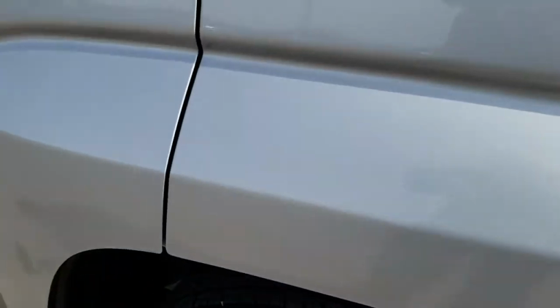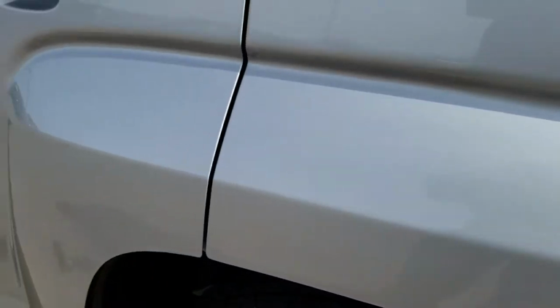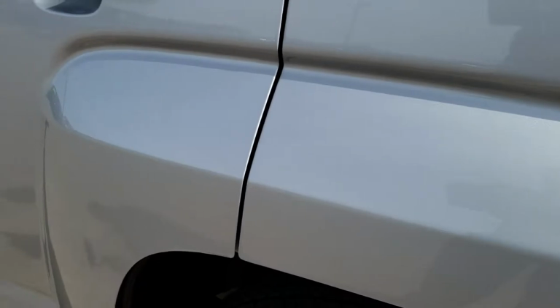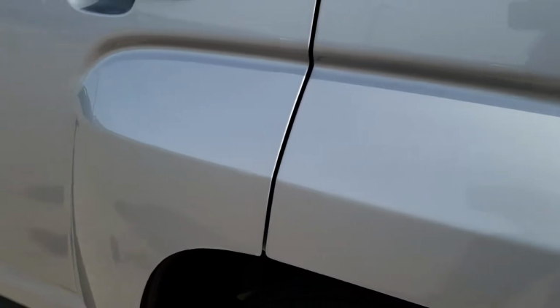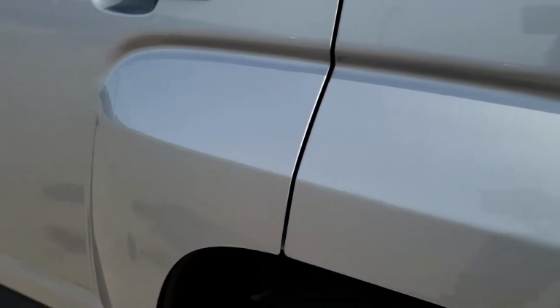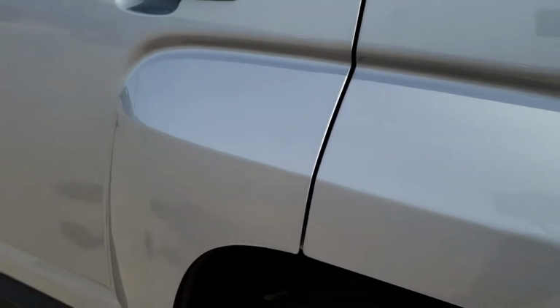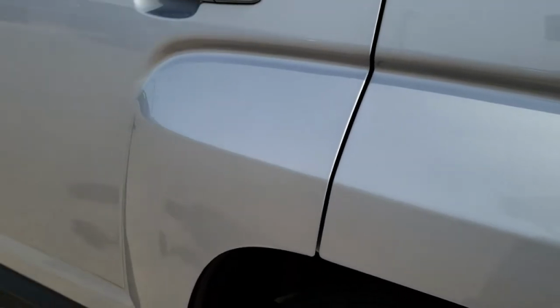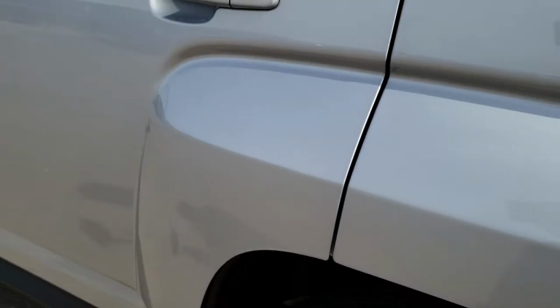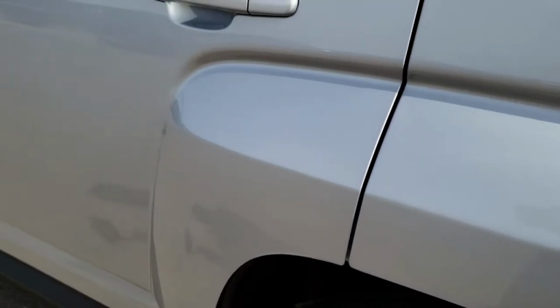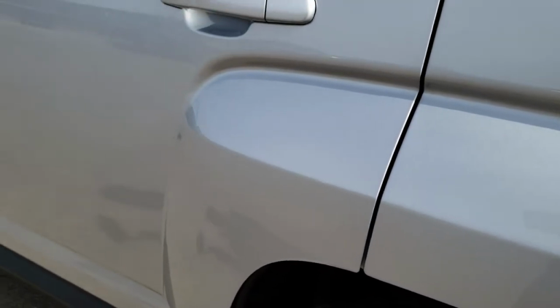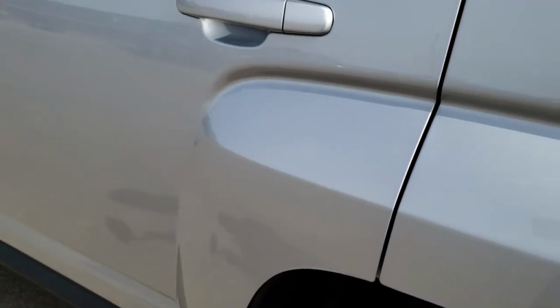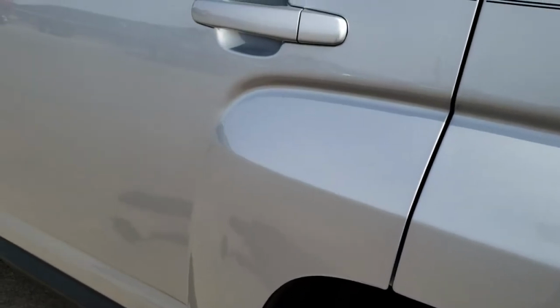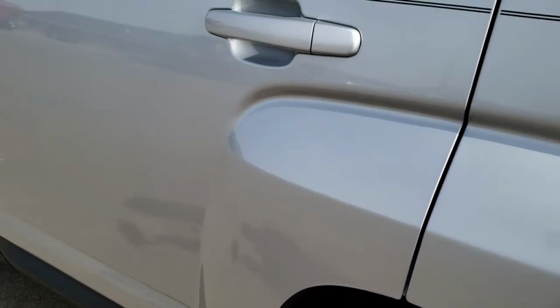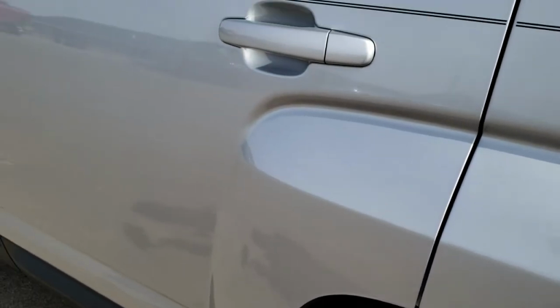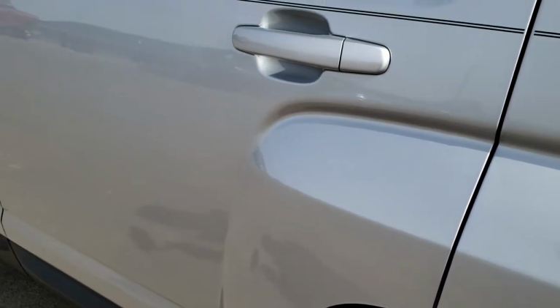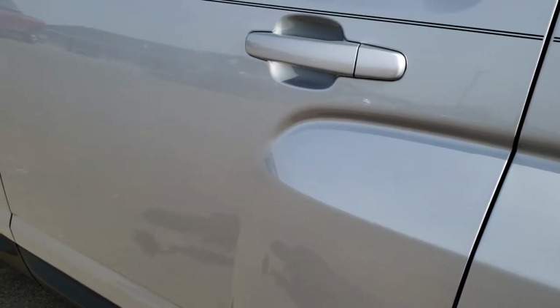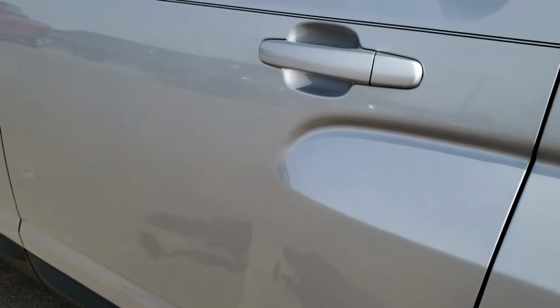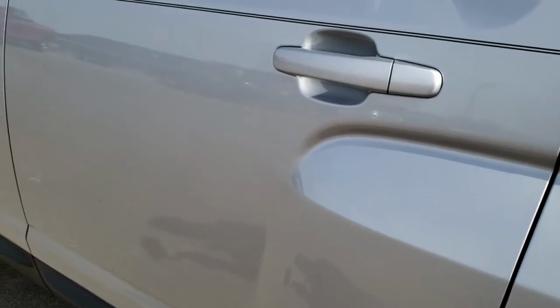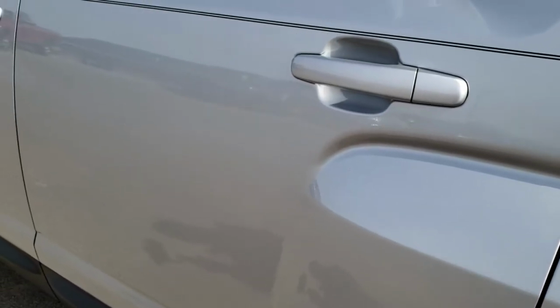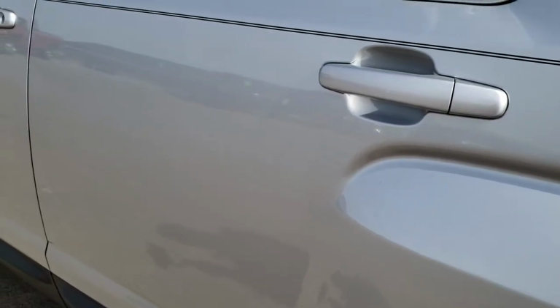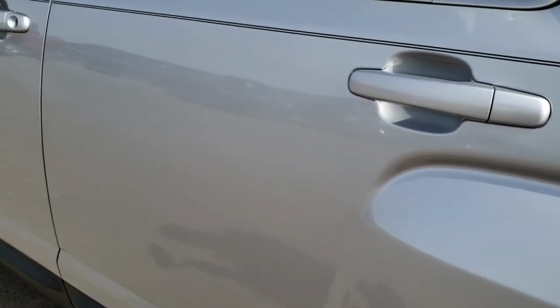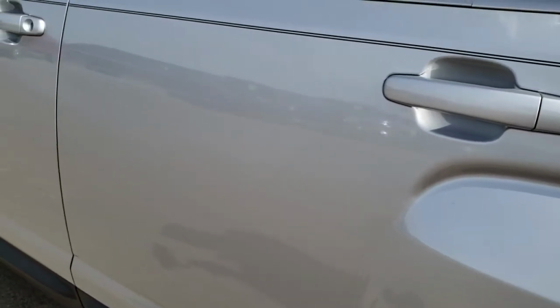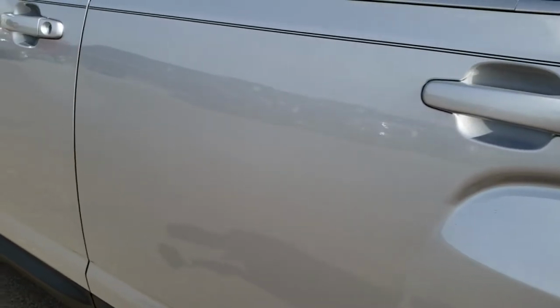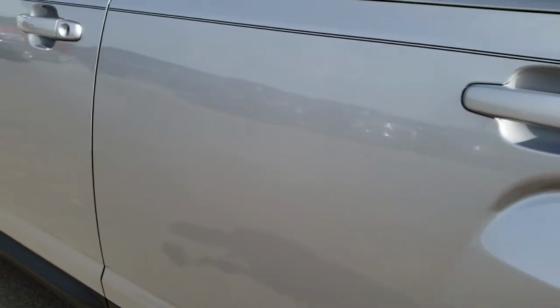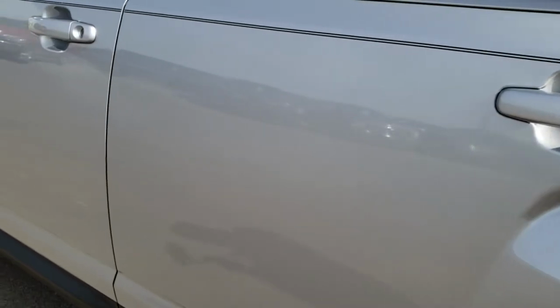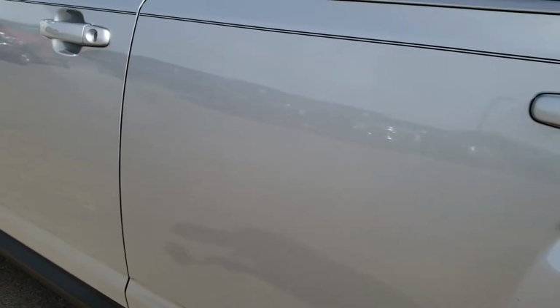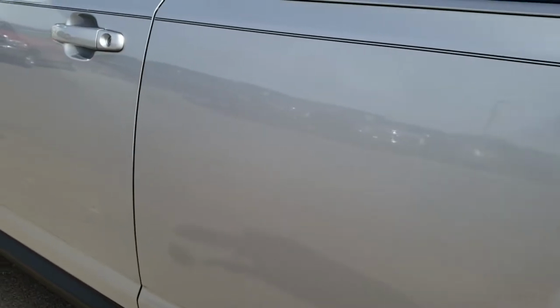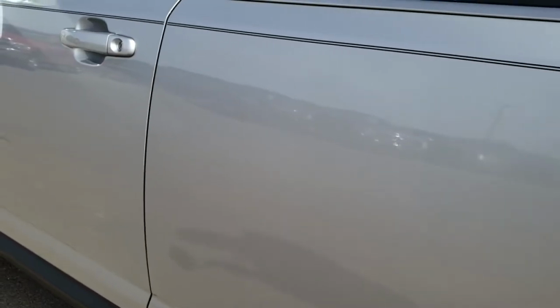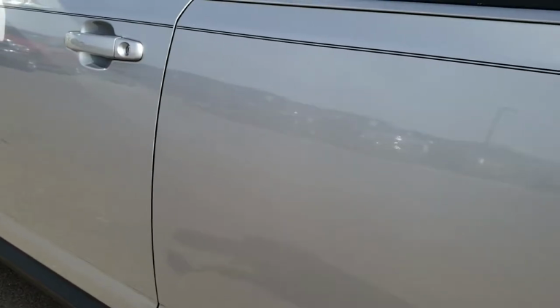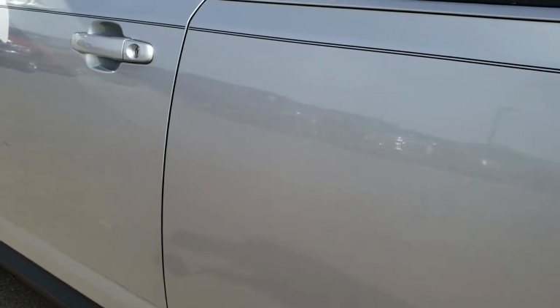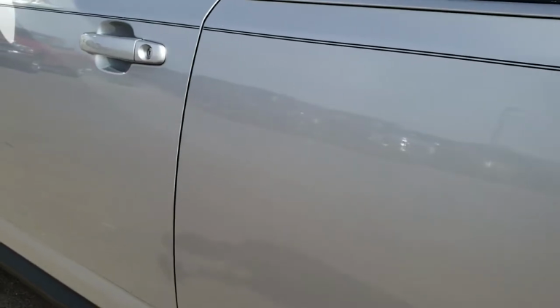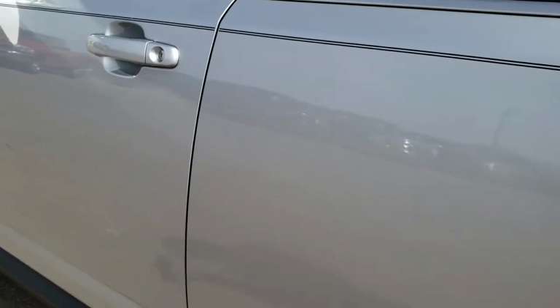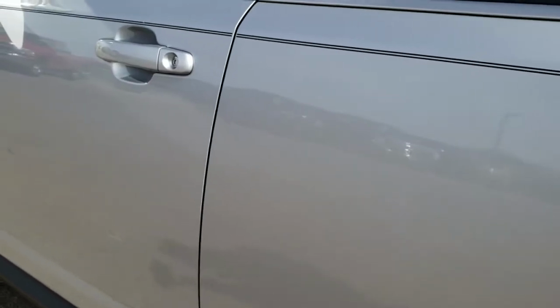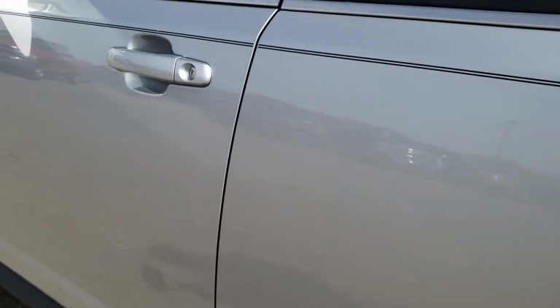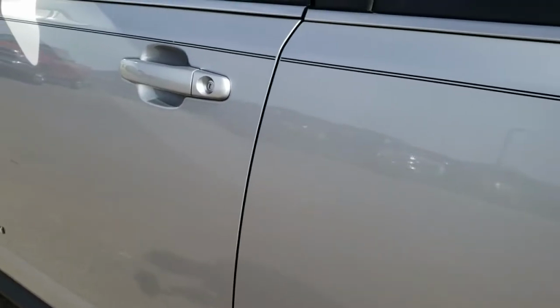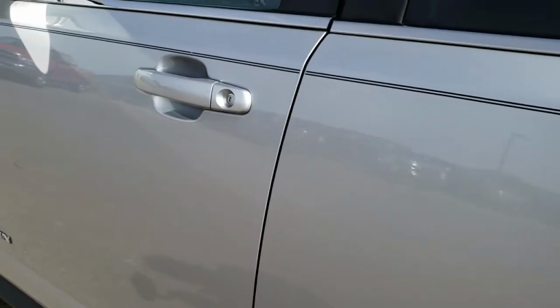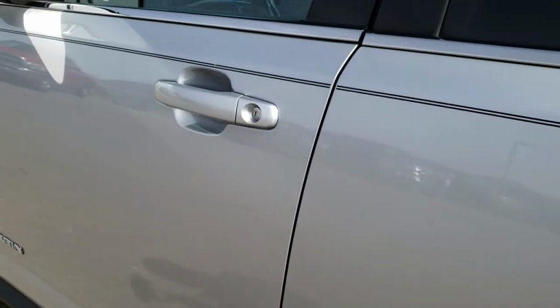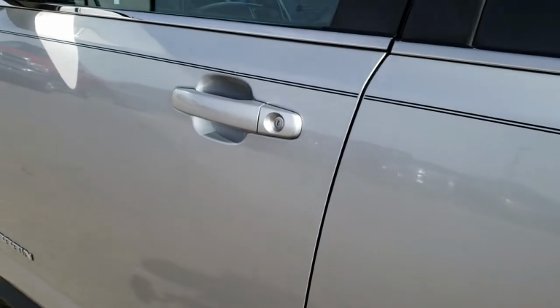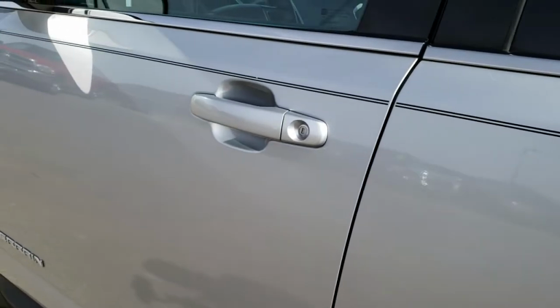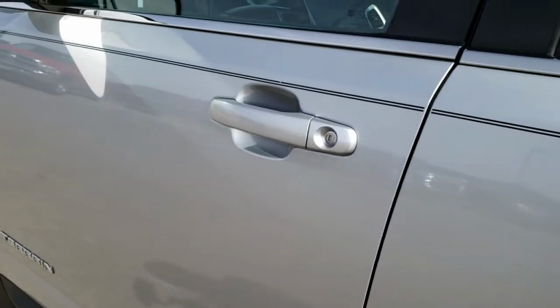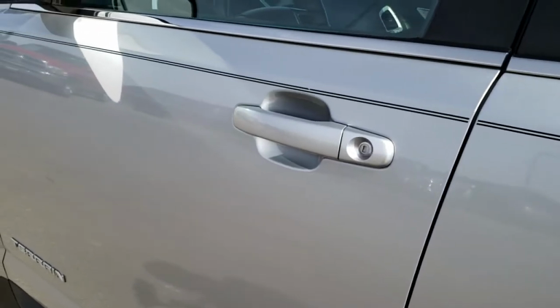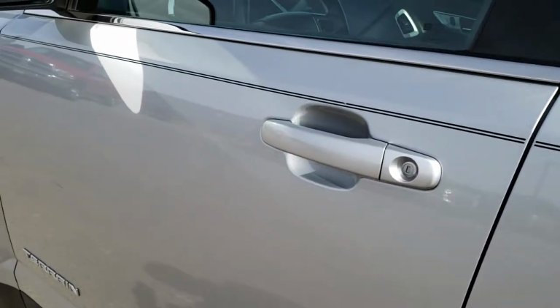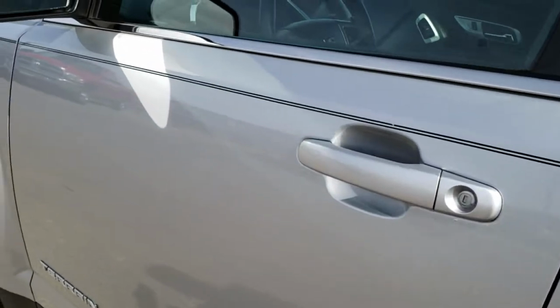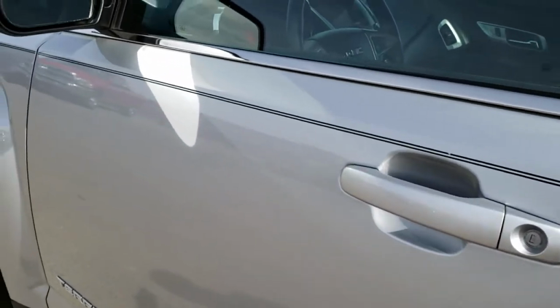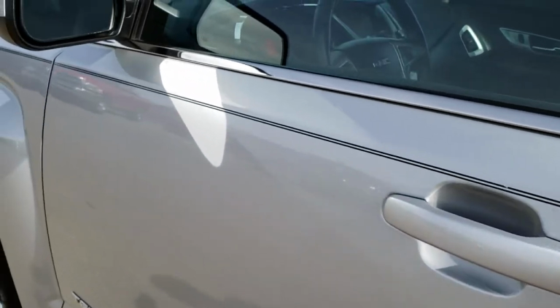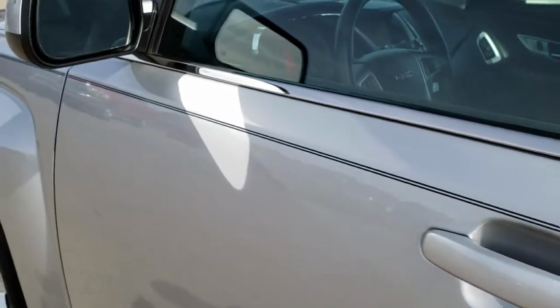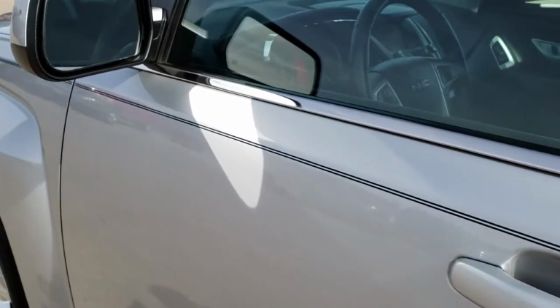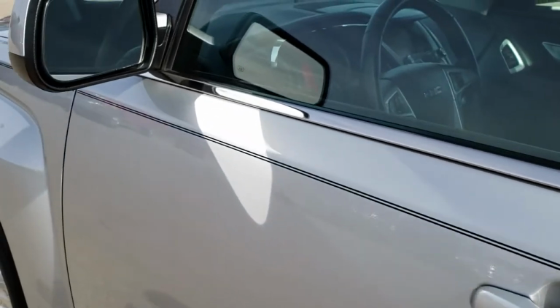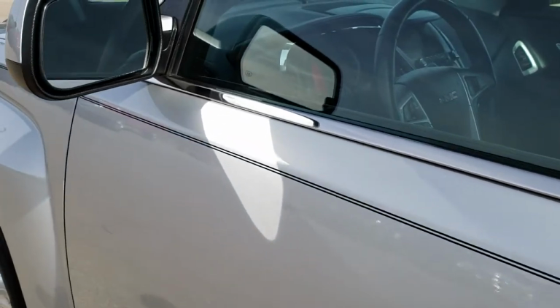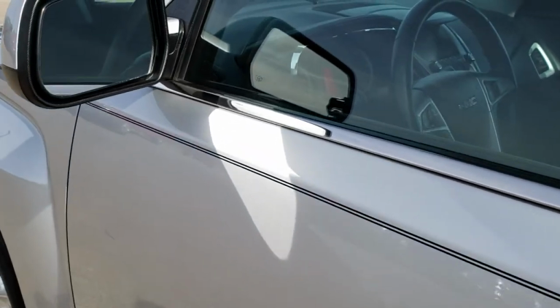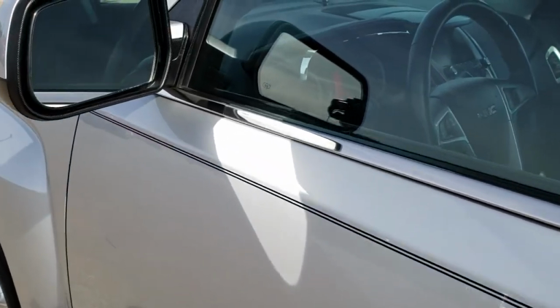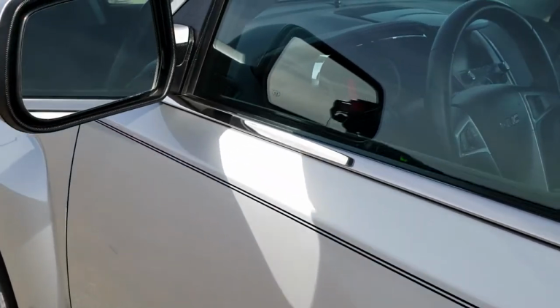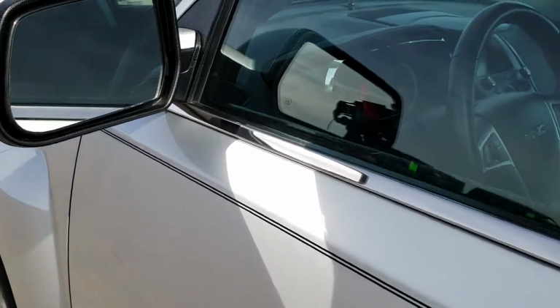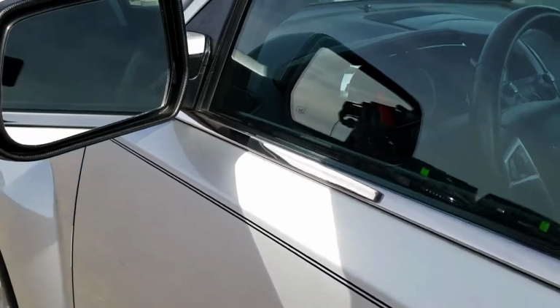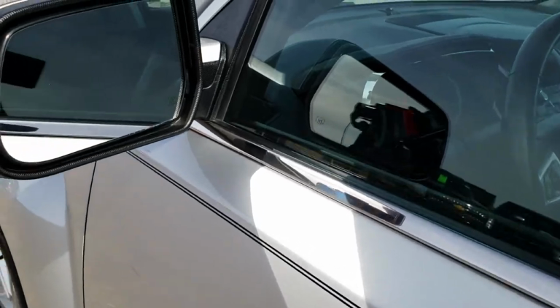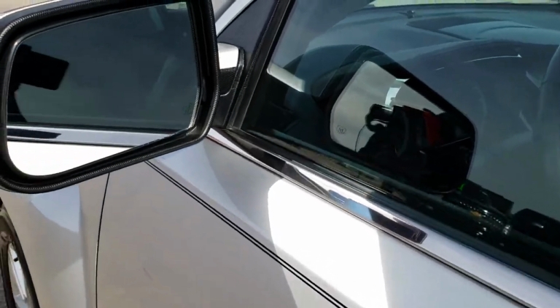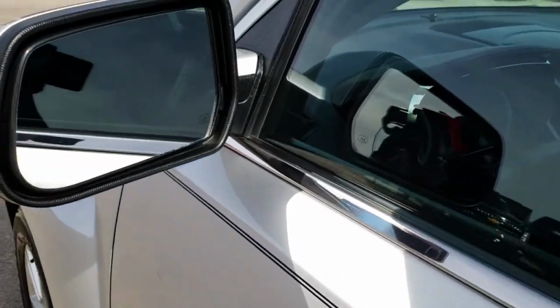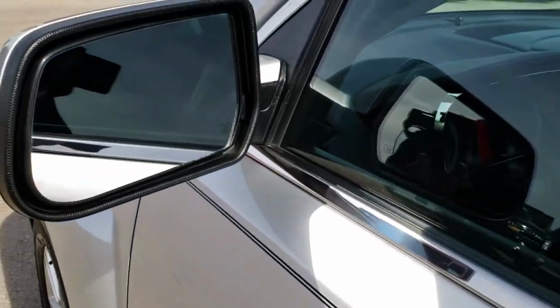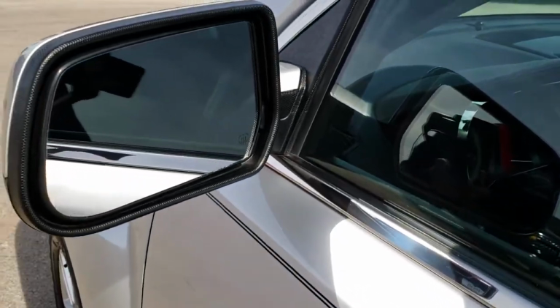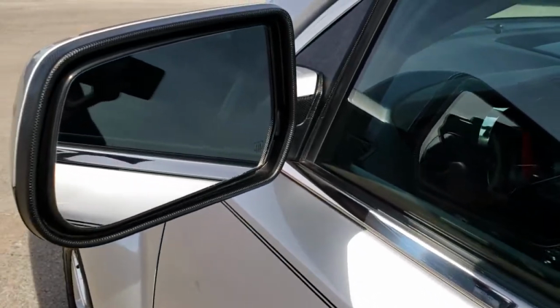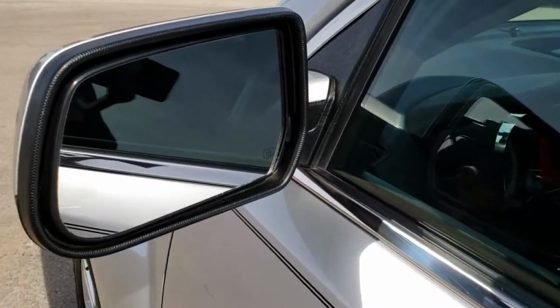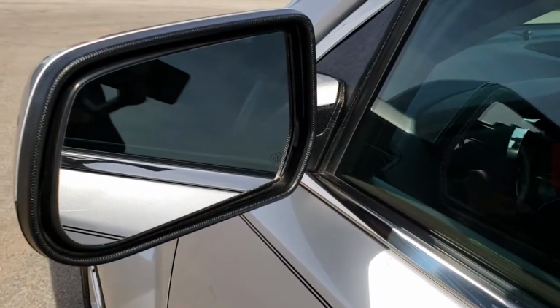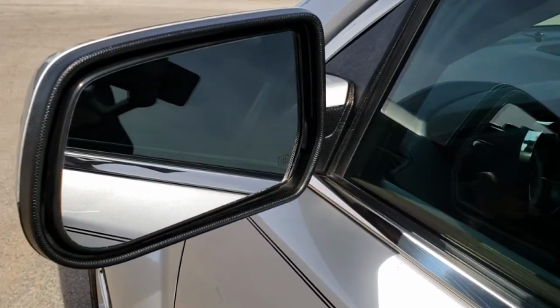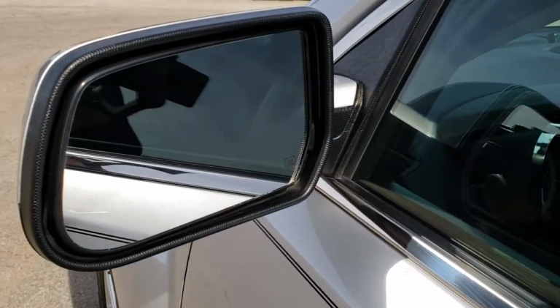Down this side, no dents or dings in the doors — very, very clean. And no scuffs or scrapes on that rim either. It does have heated power mirrors.